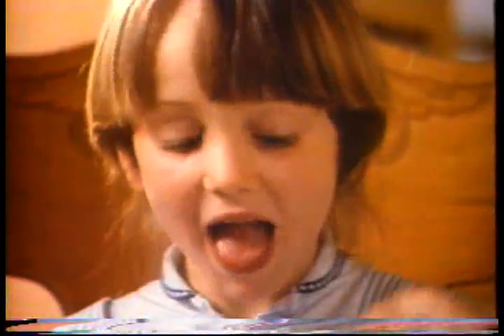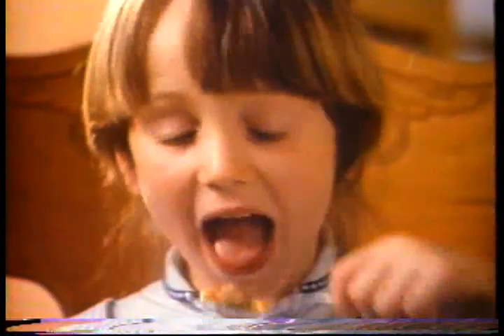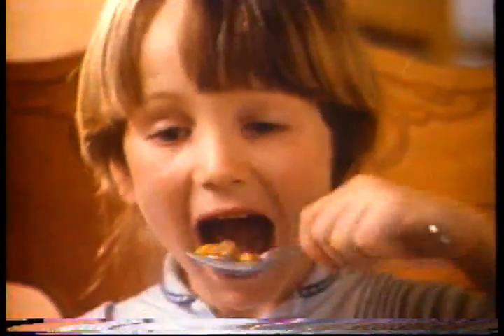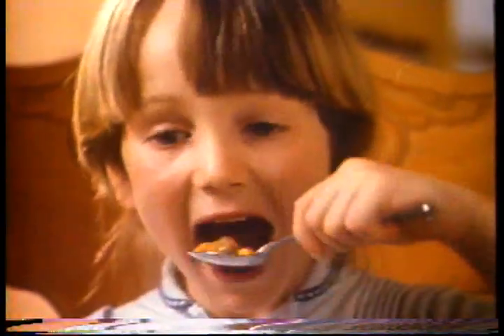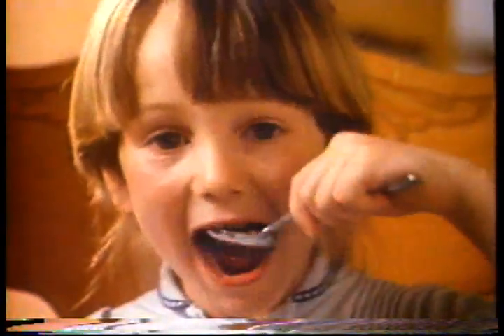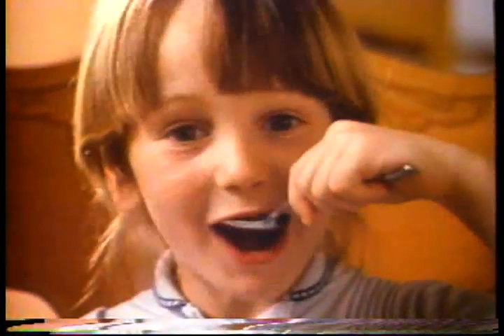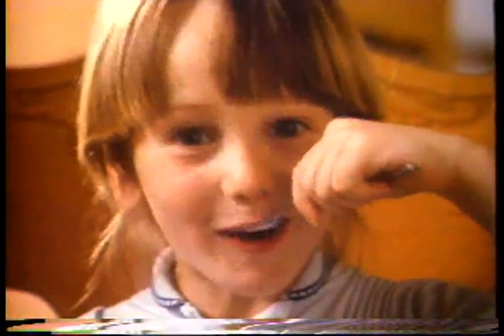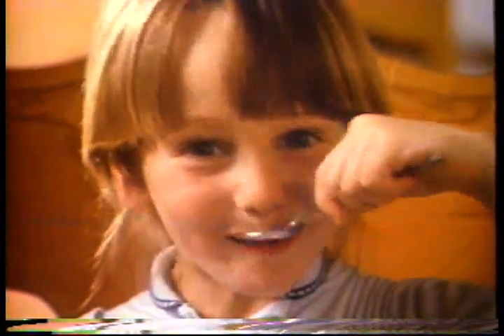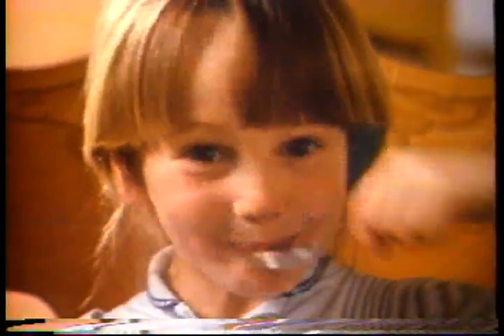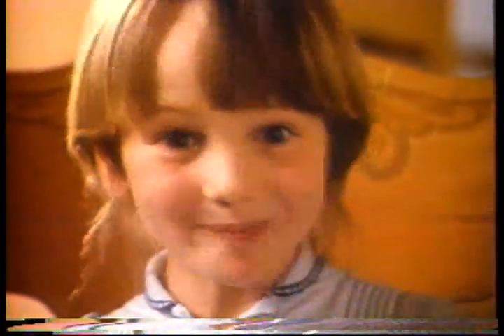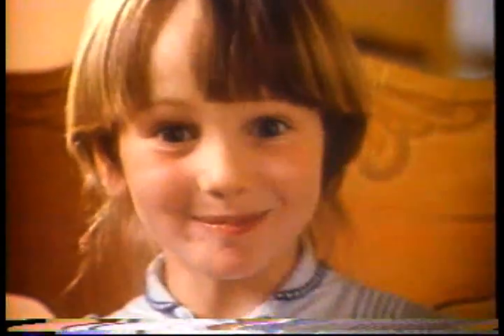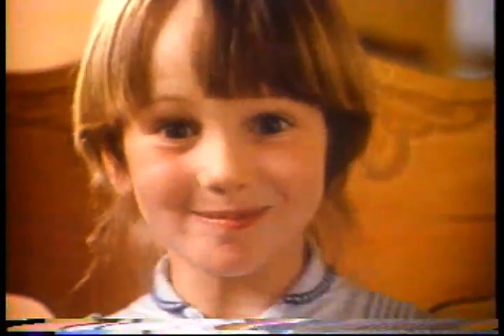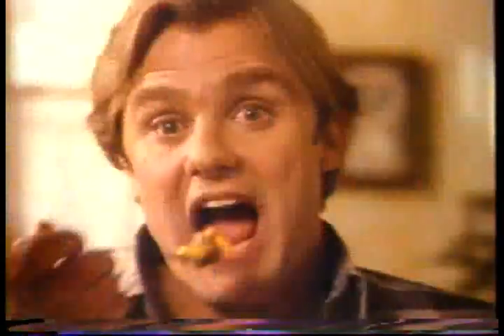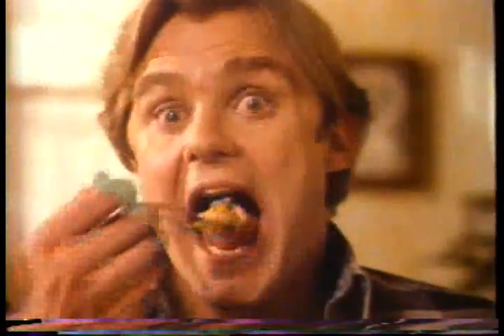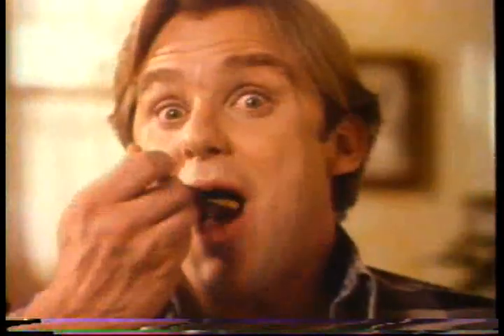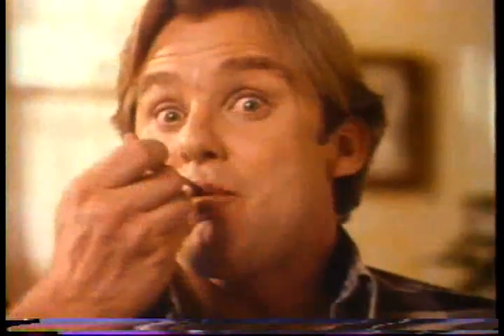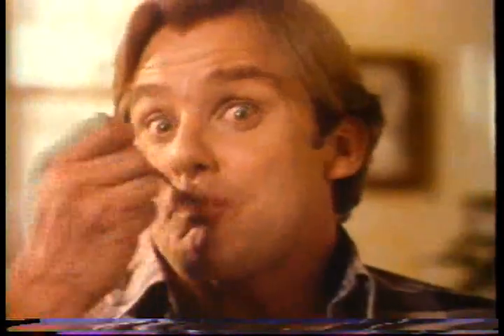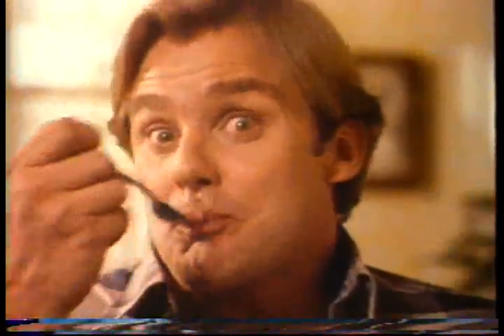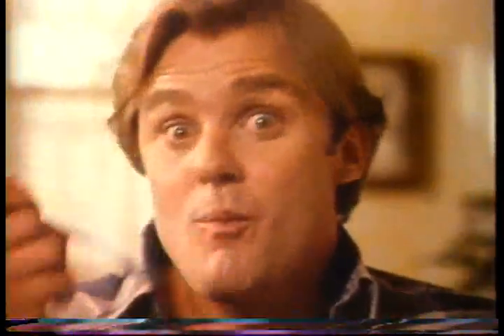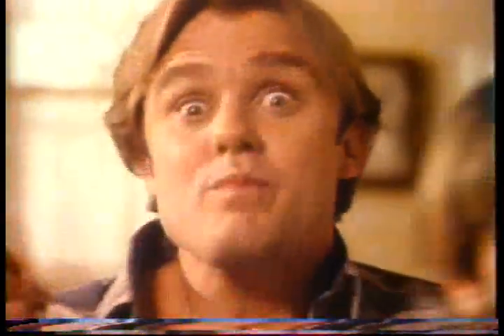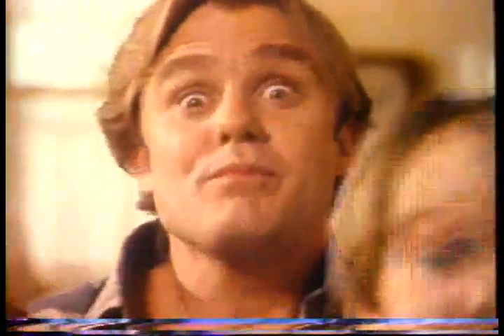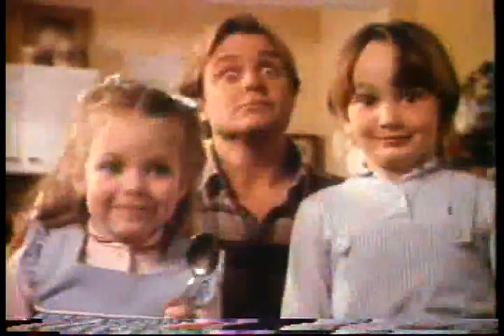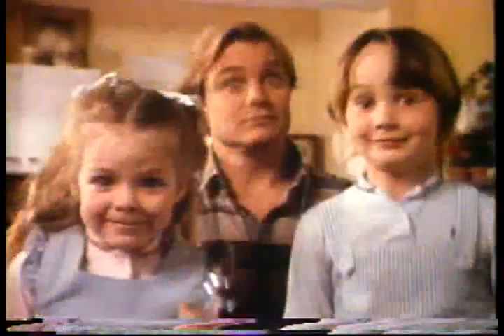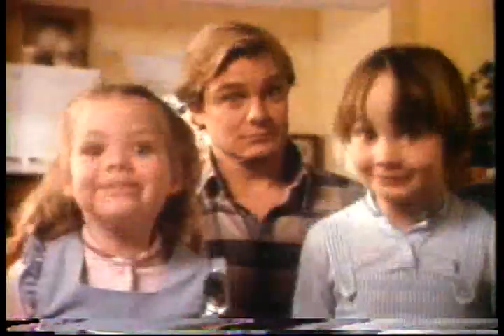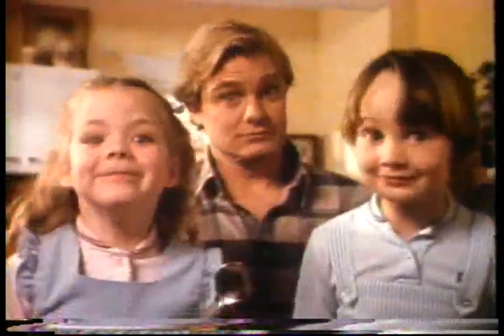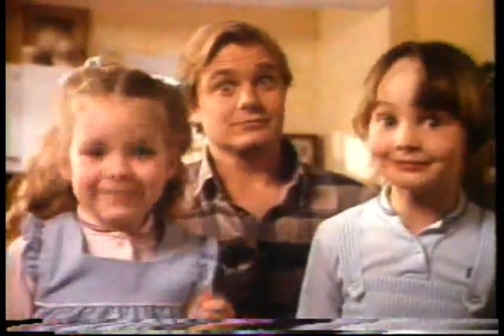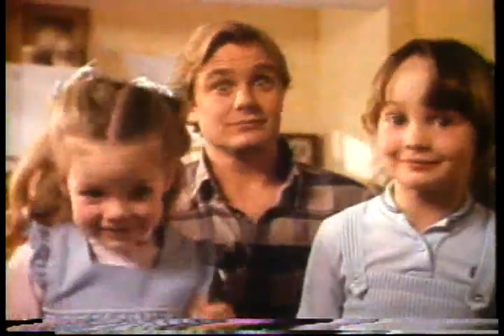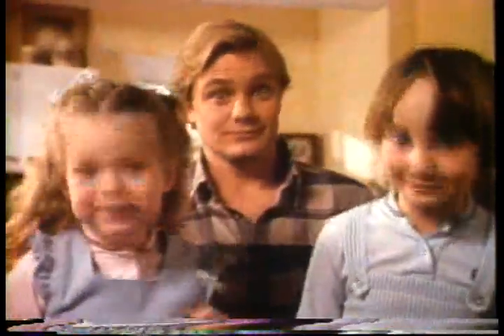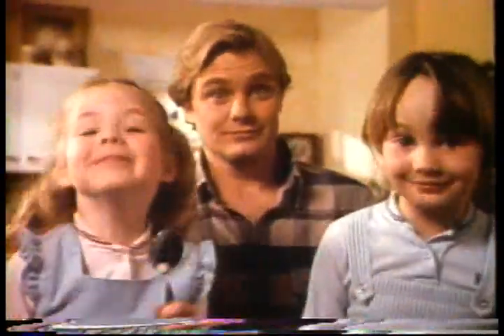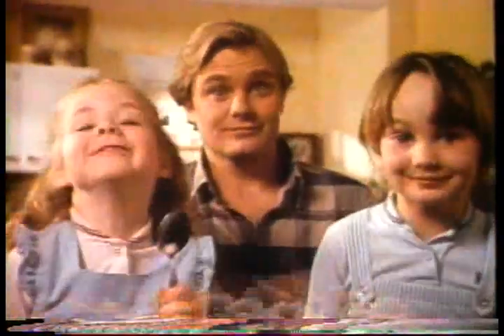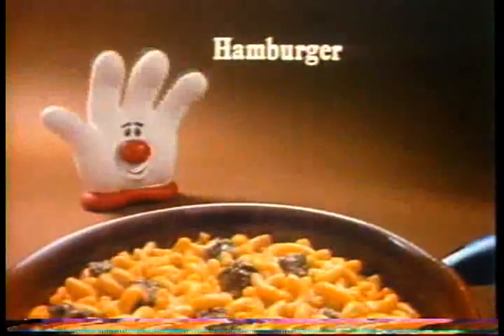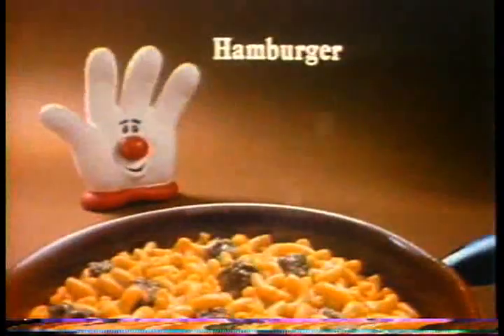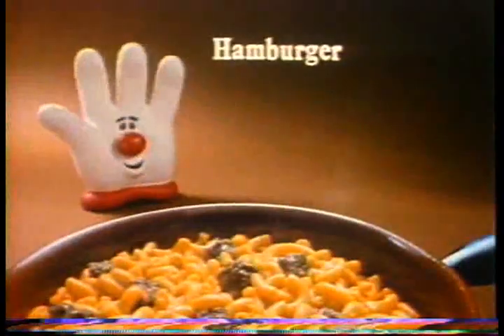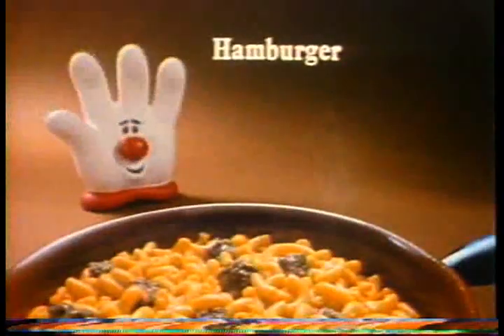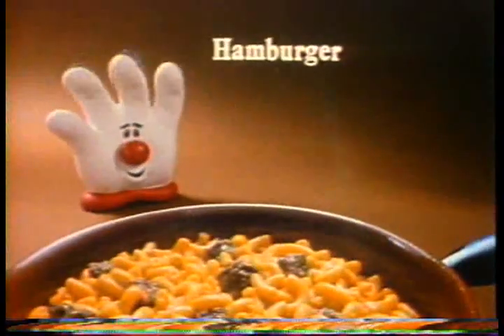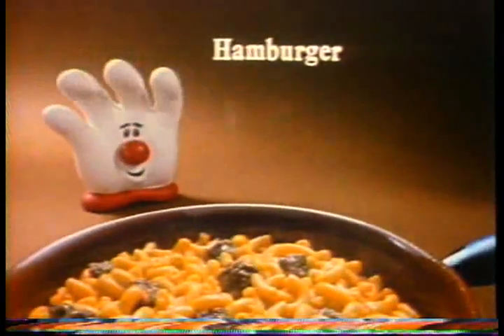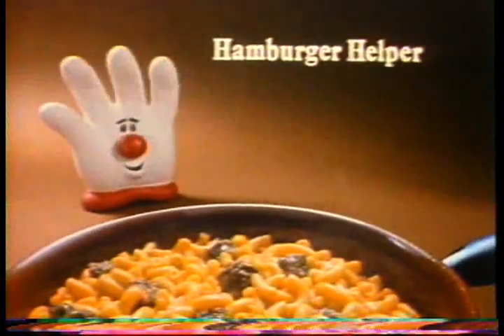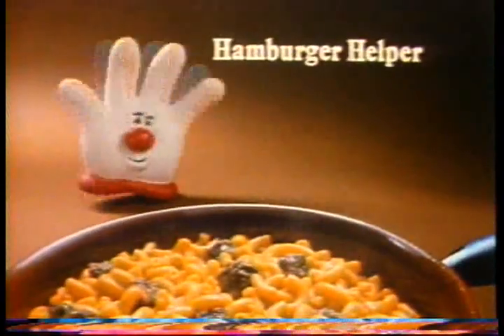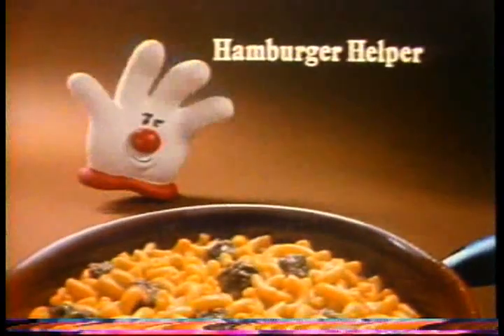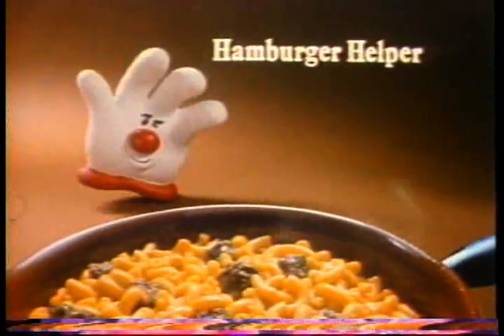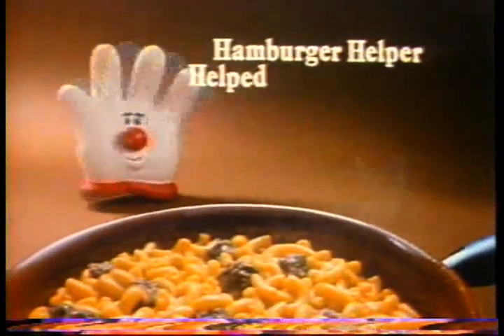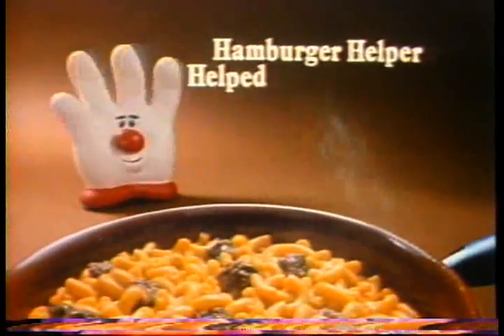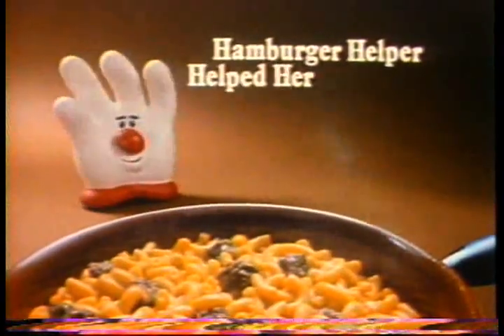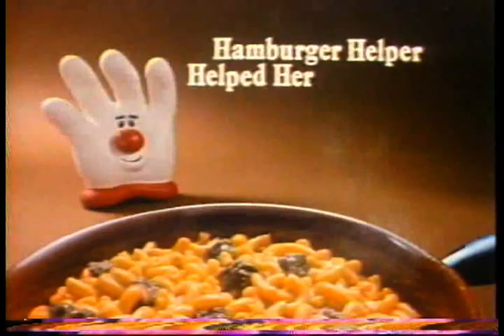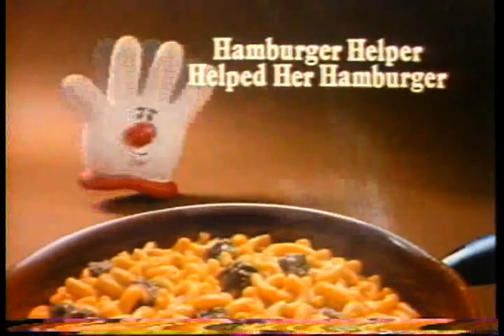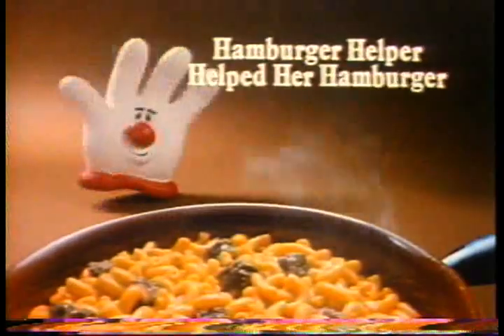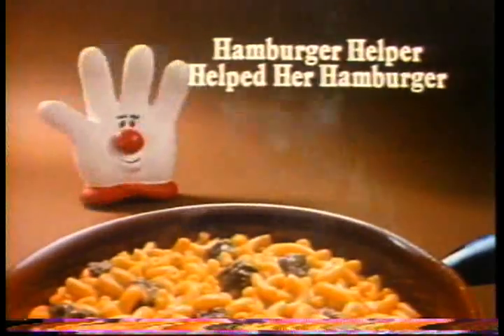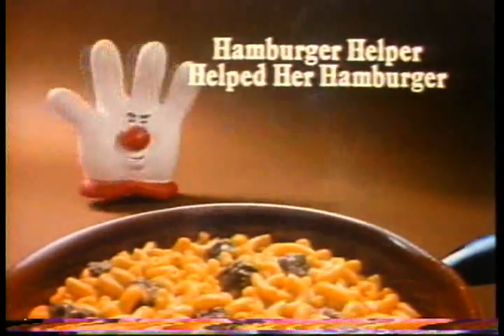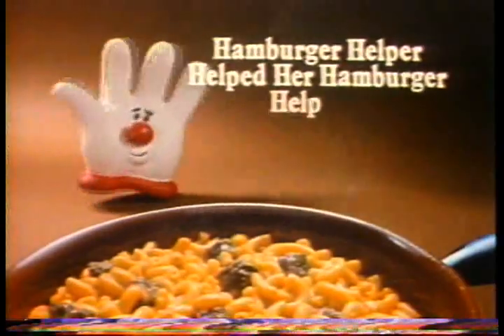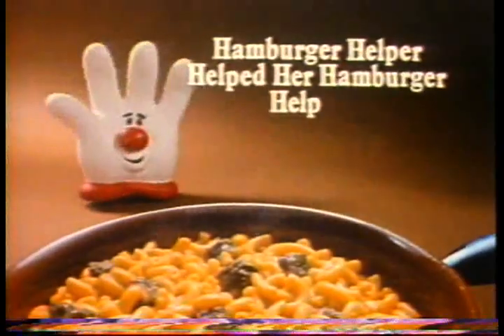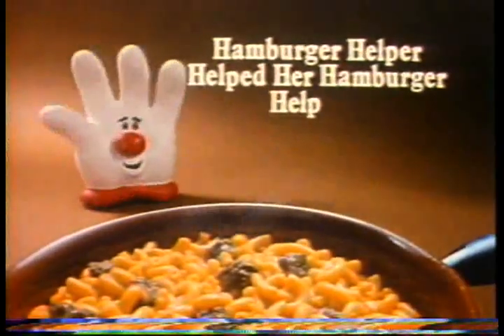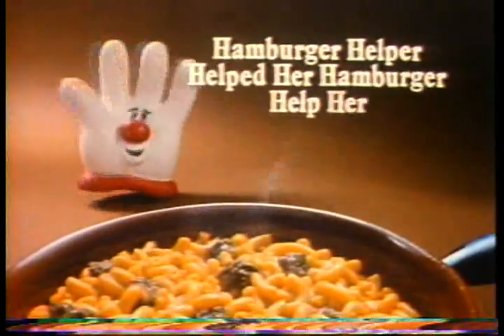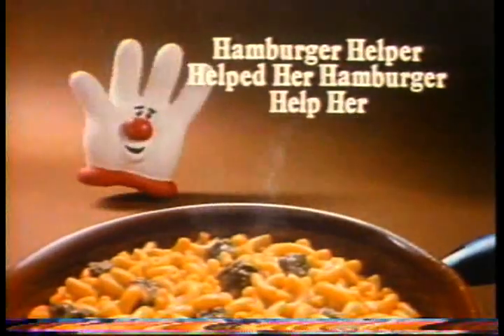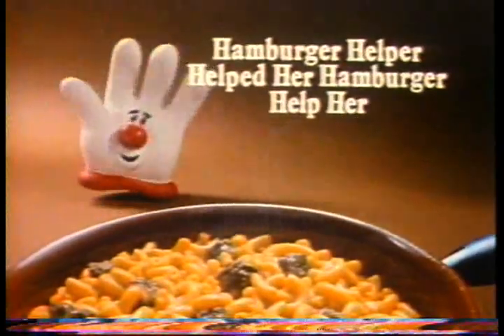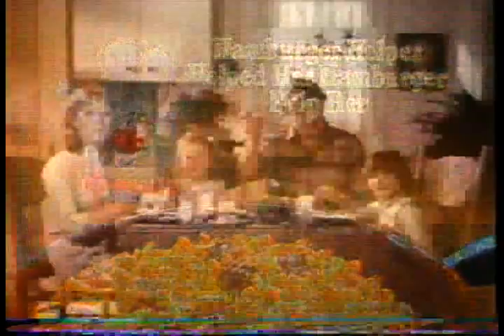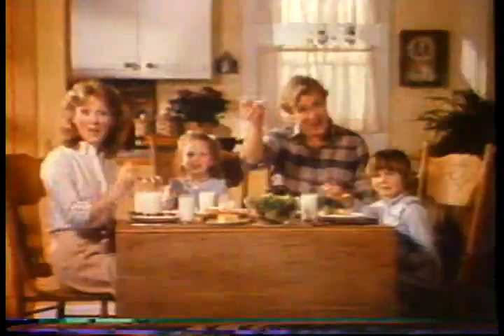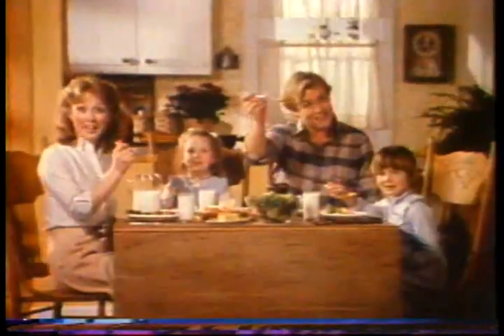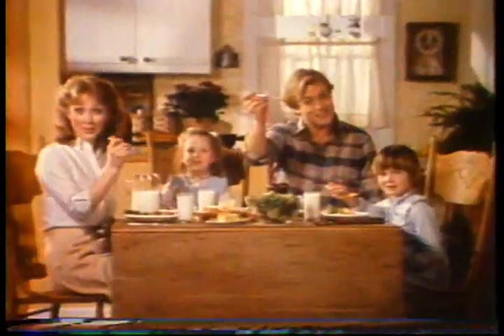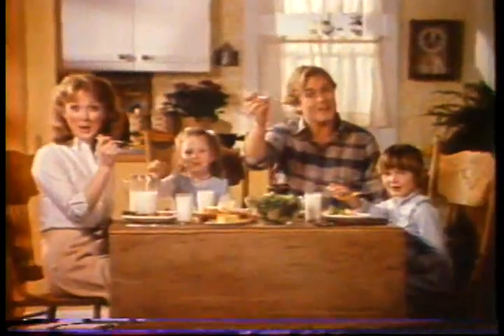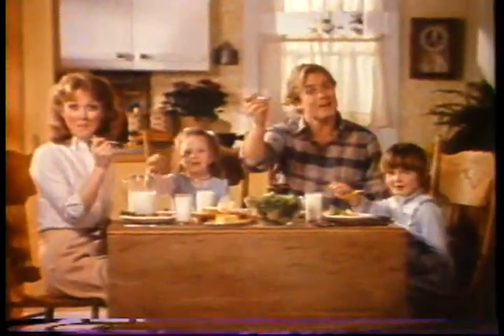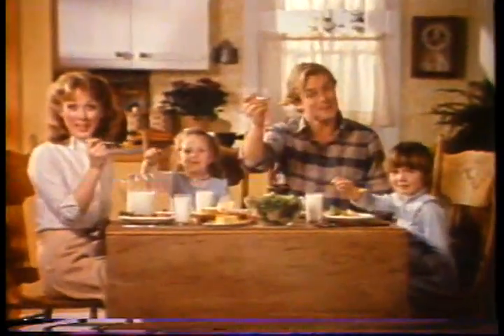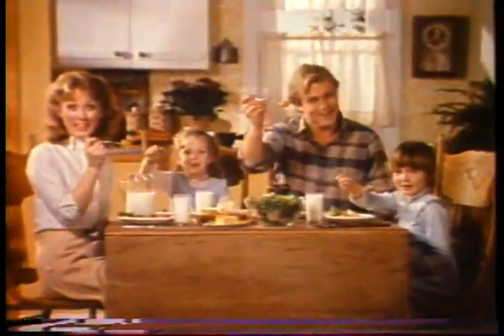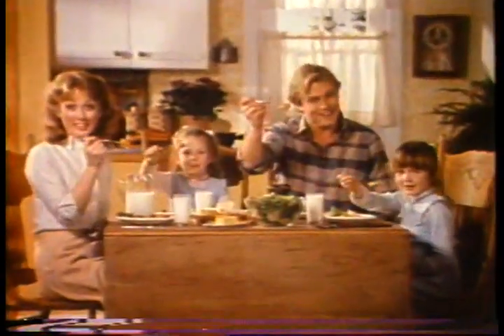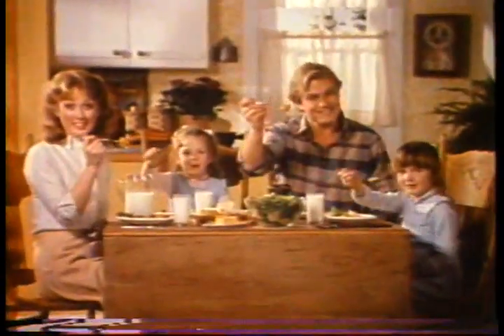Kids gonna love it. Mmm-mmm. Dad will too. Mmm-mmm. Hamburger Helper, help her. Hamburger Helper, make a great meal.